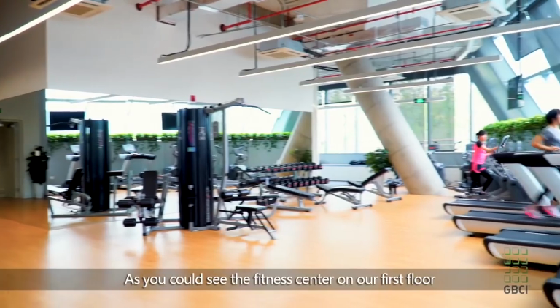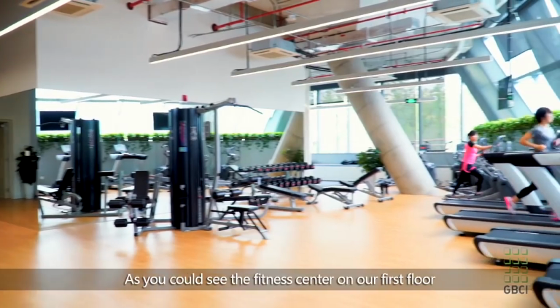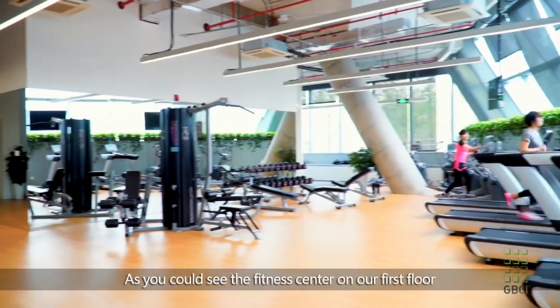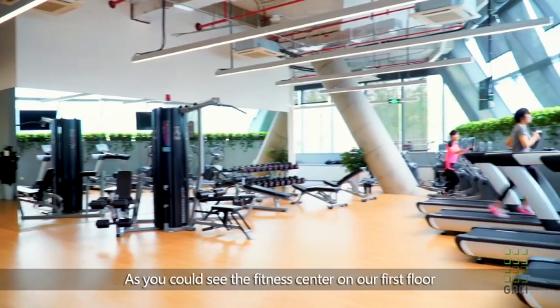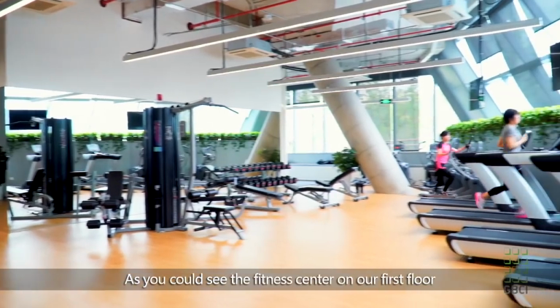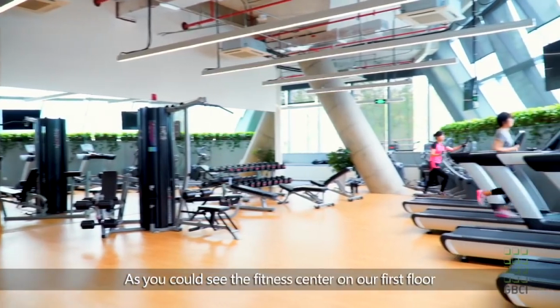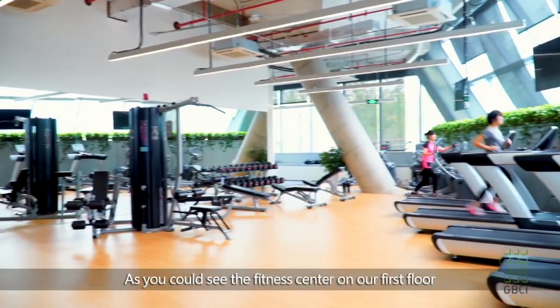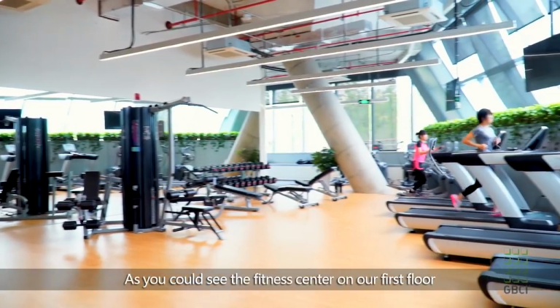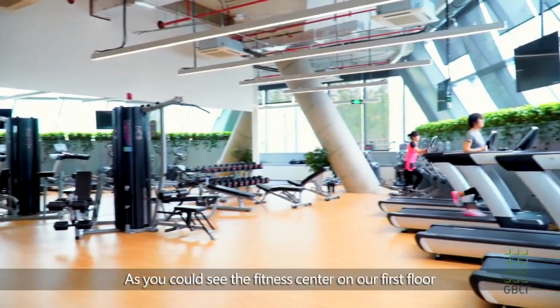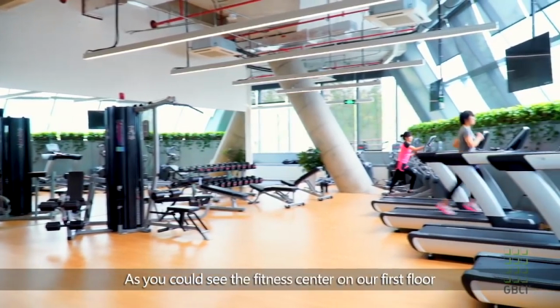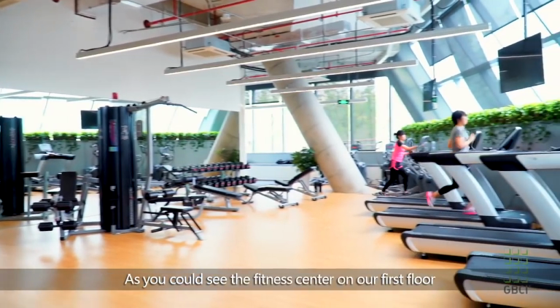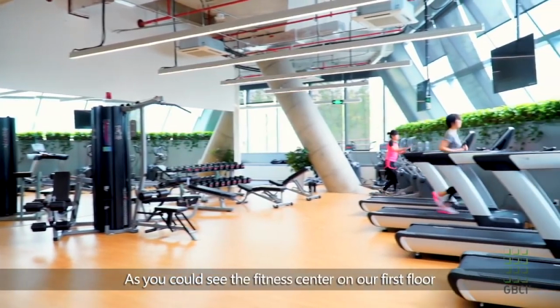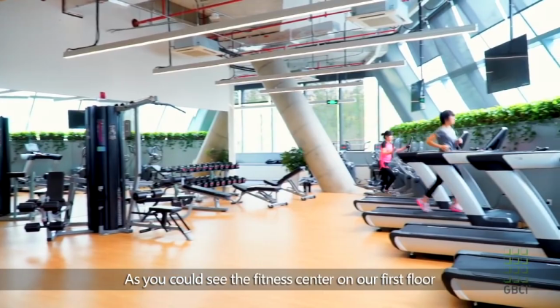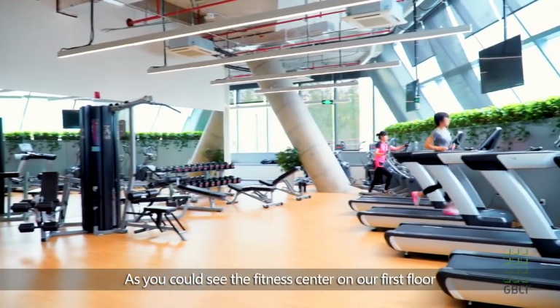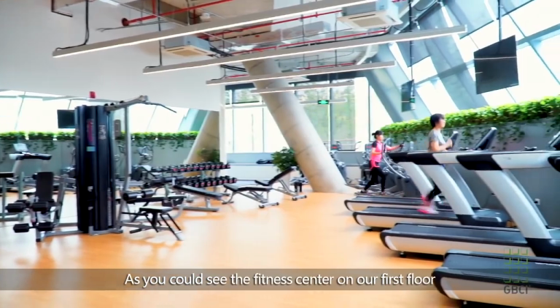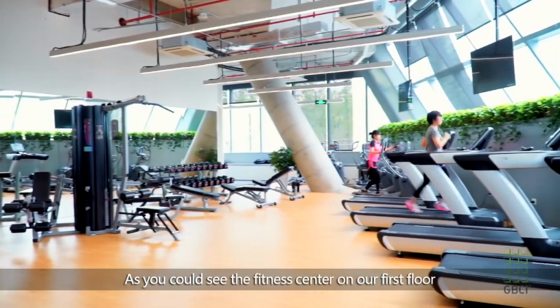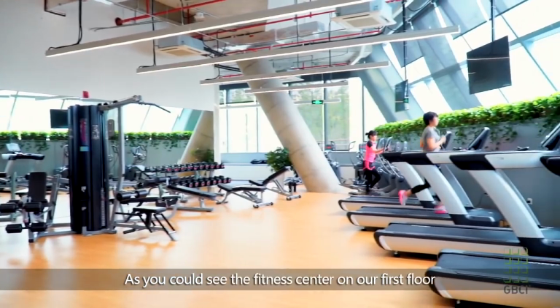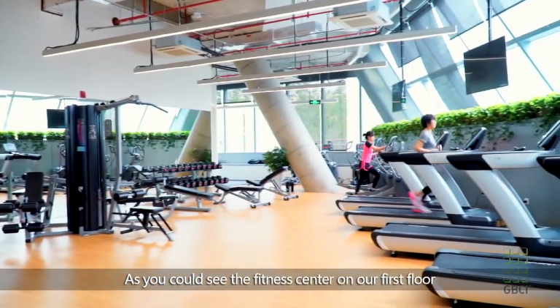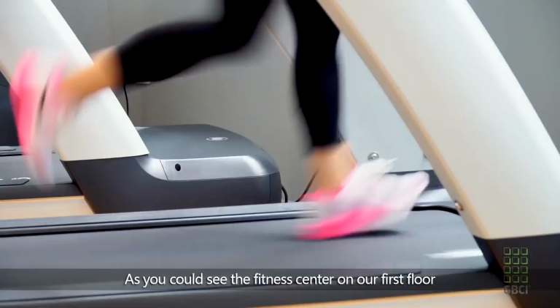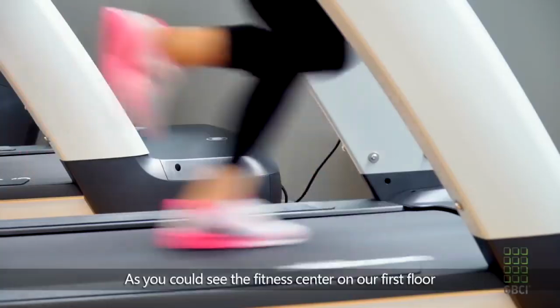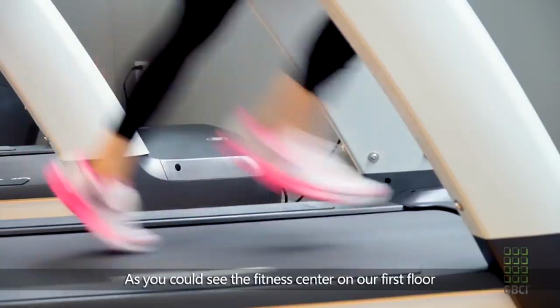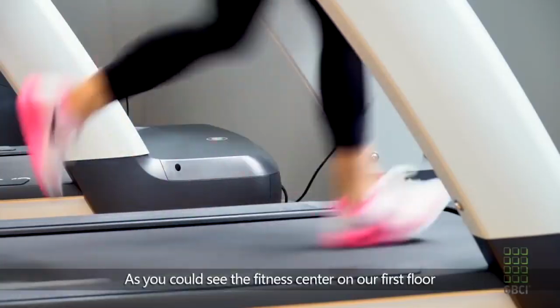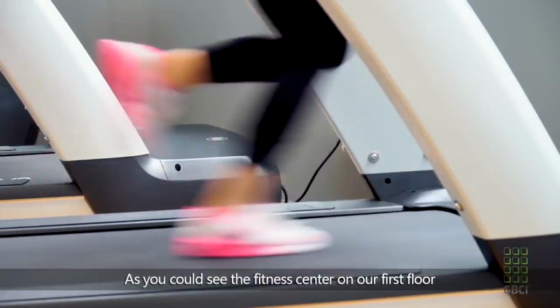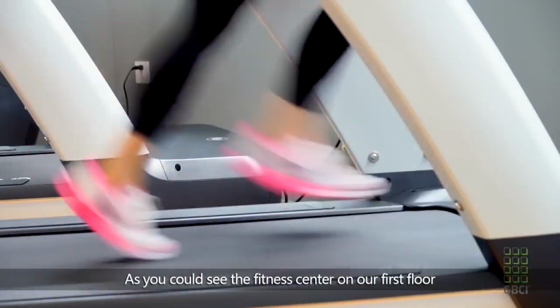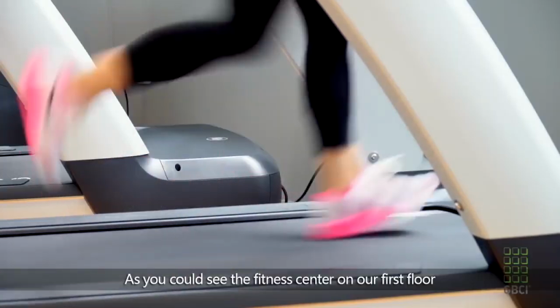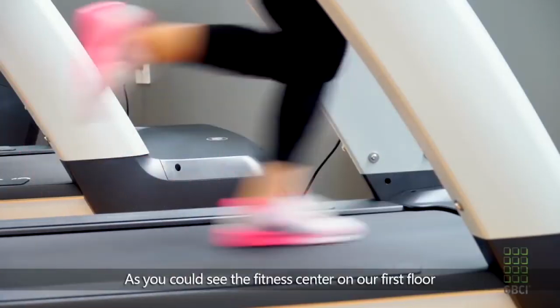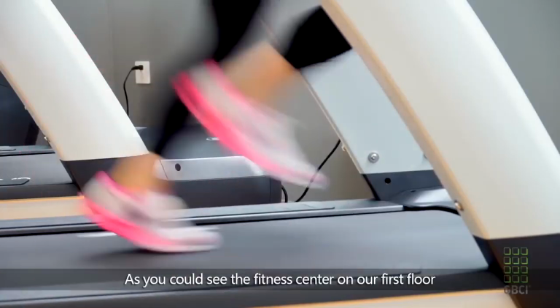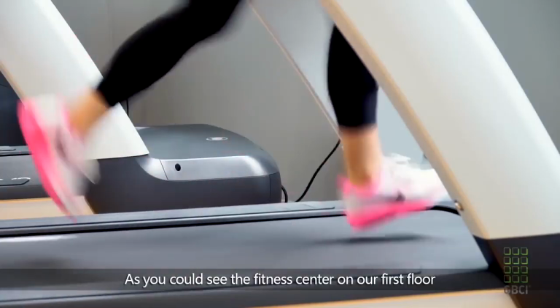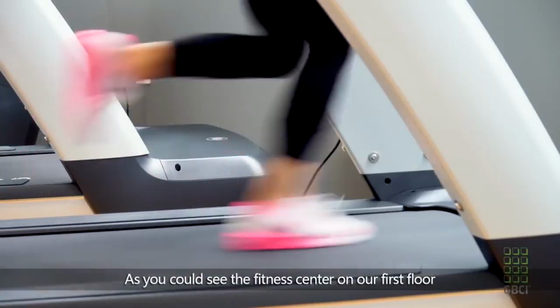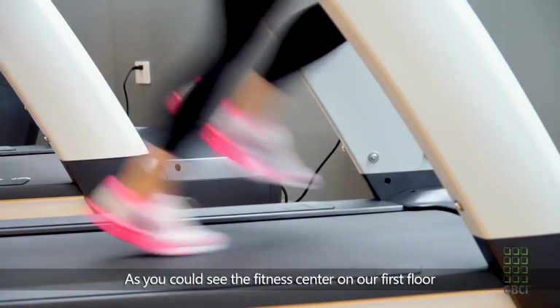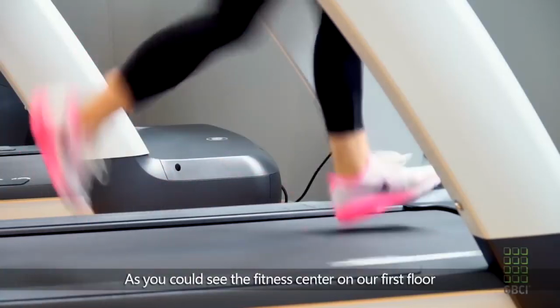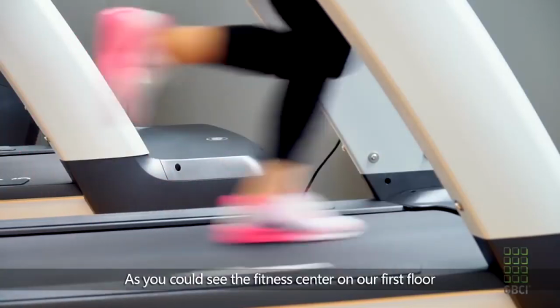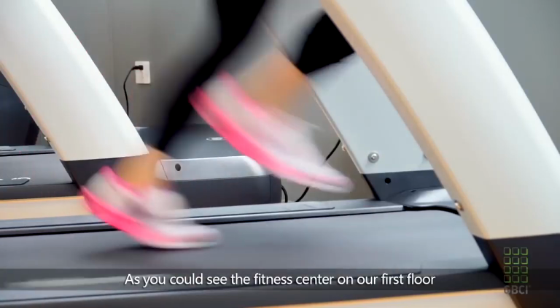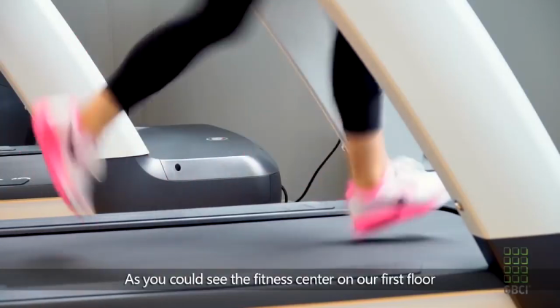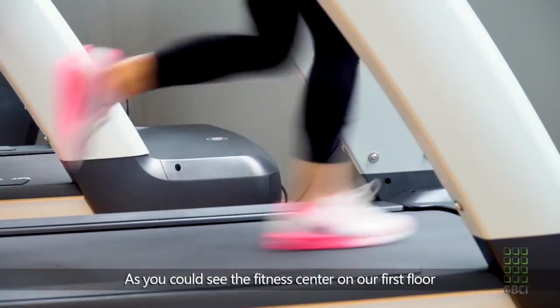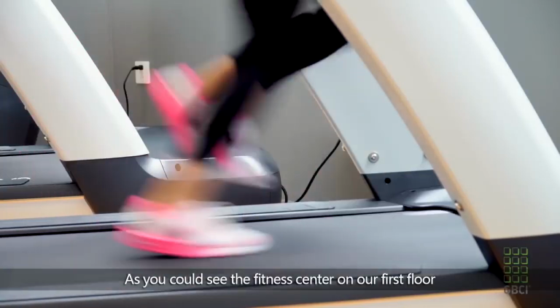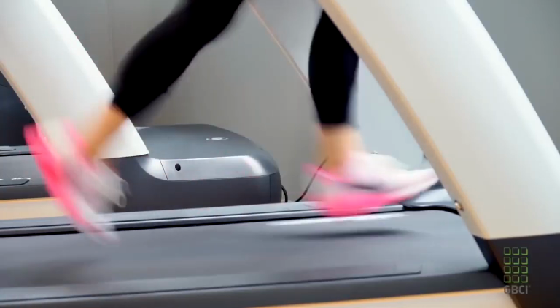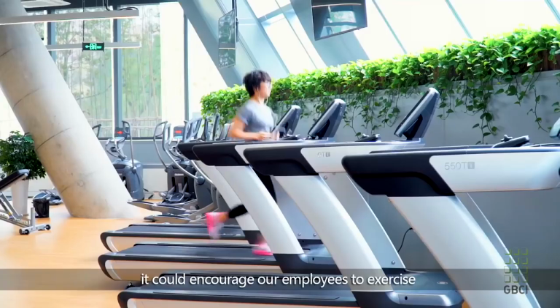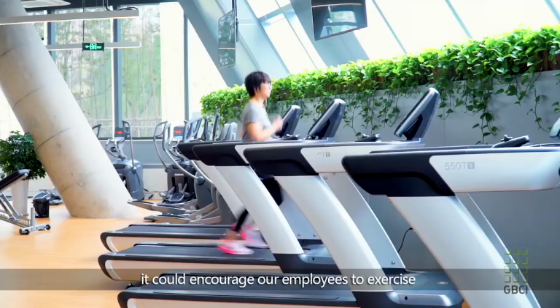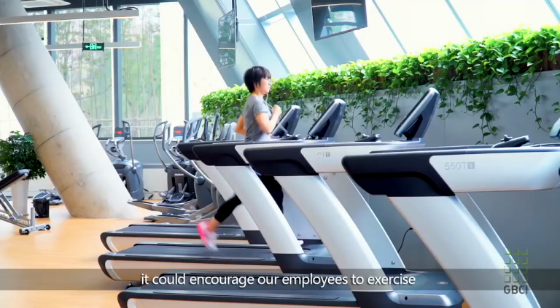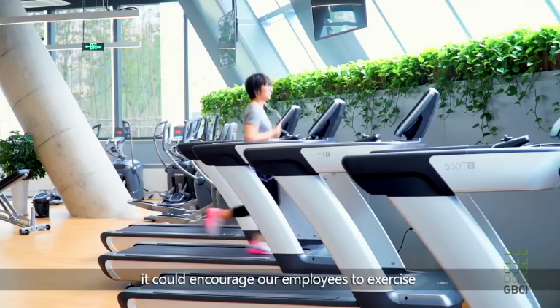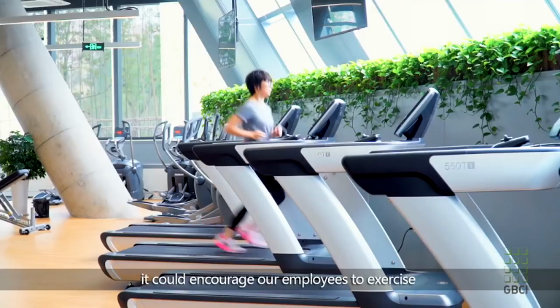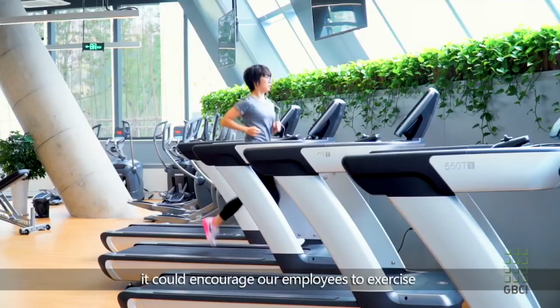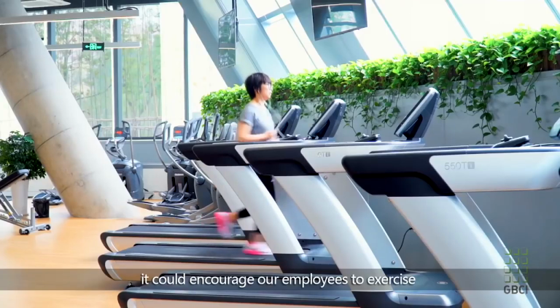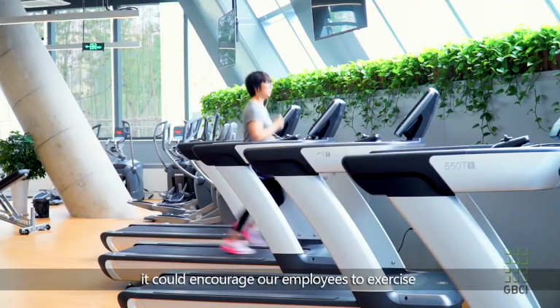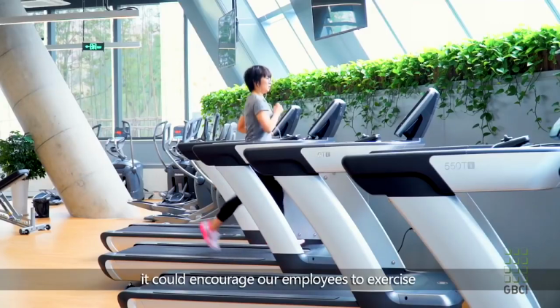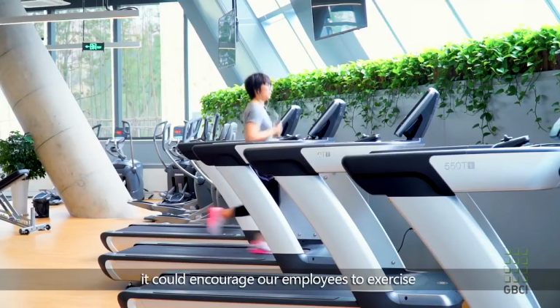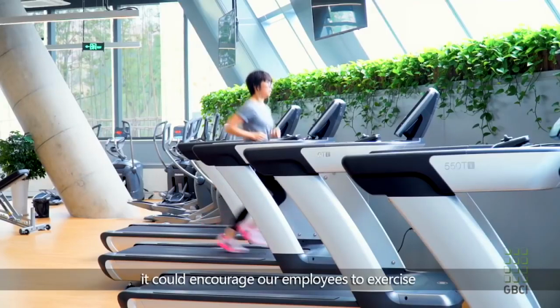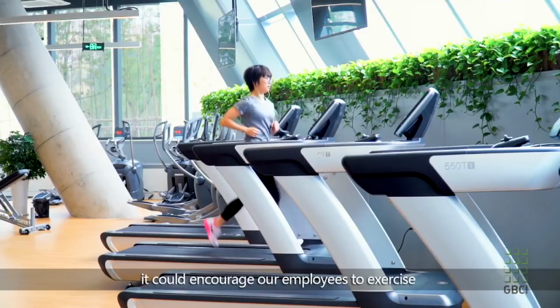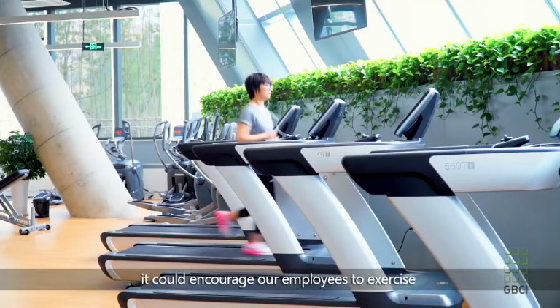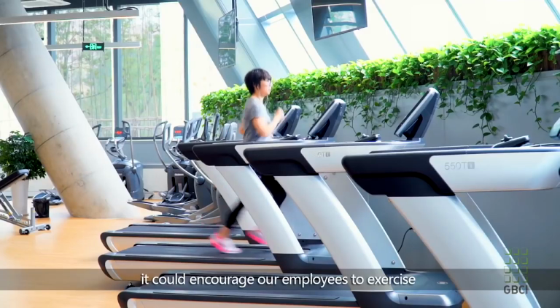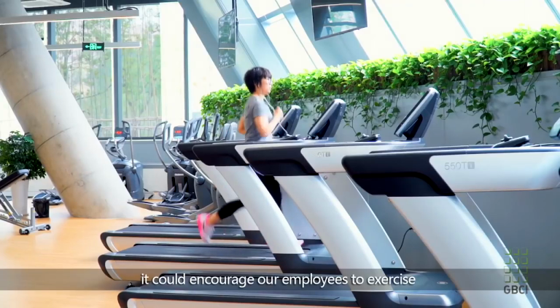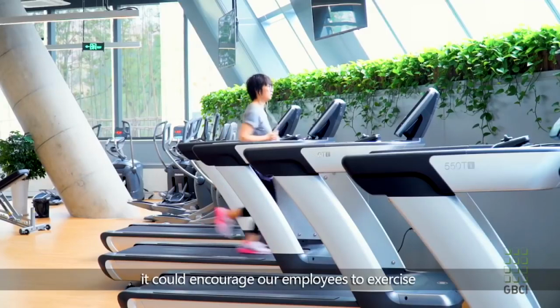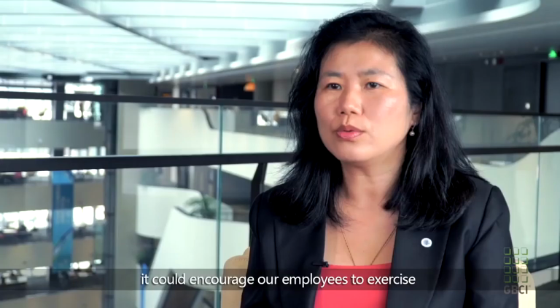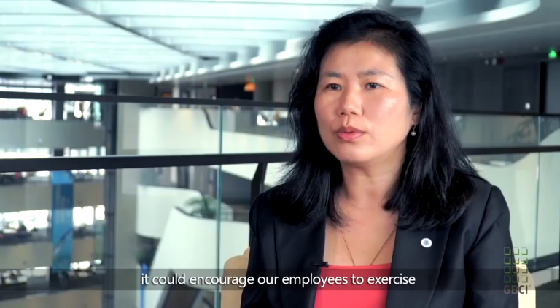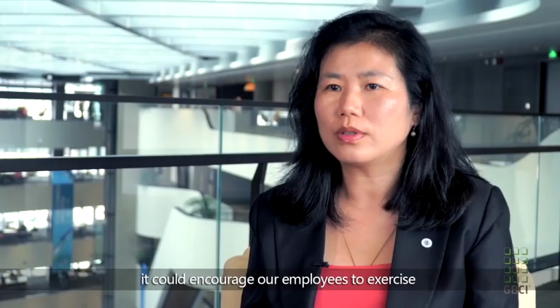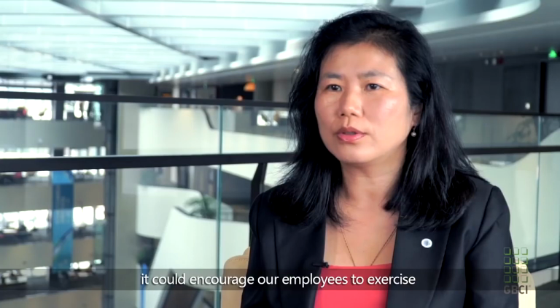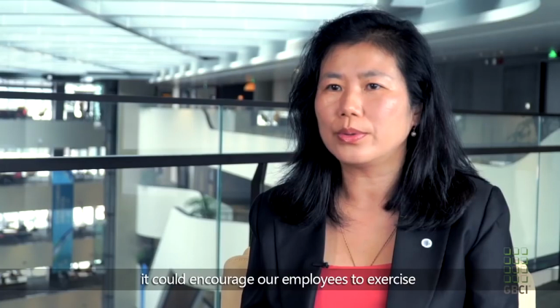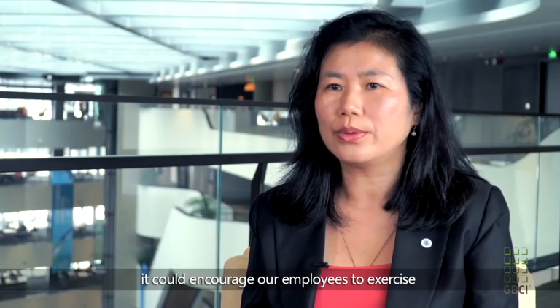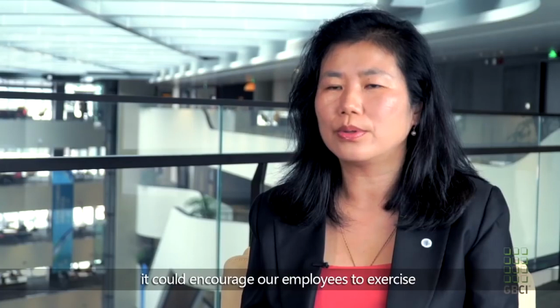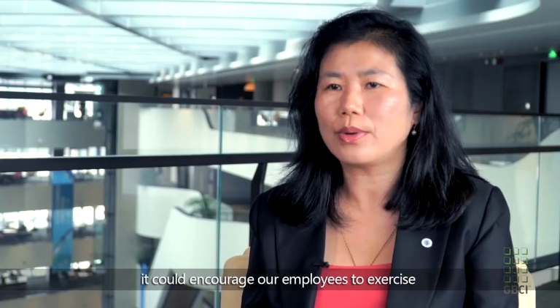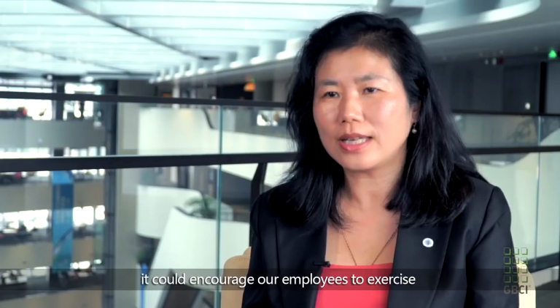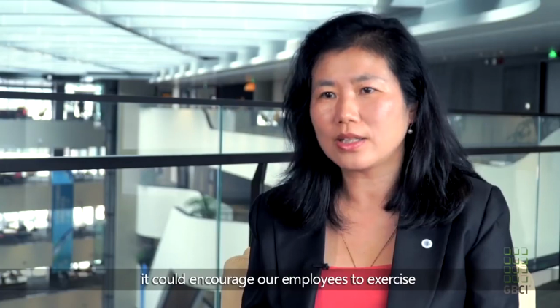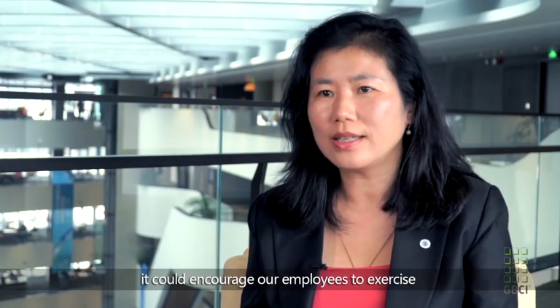On our first floor, you can see that we have a fitness center so that our employees can work out and train.